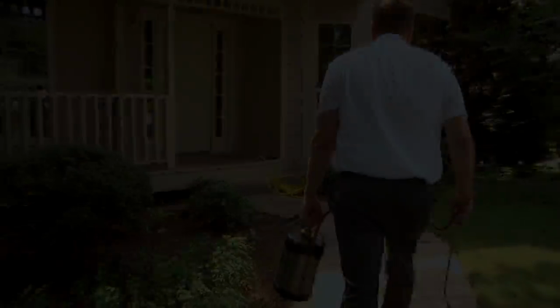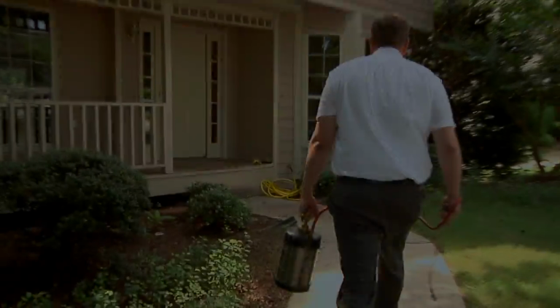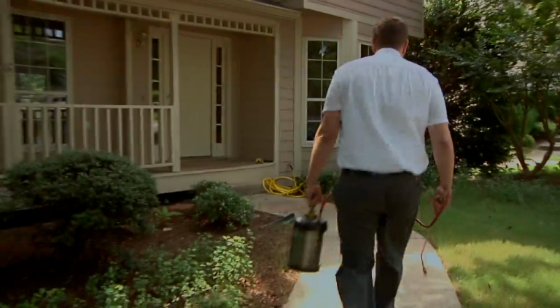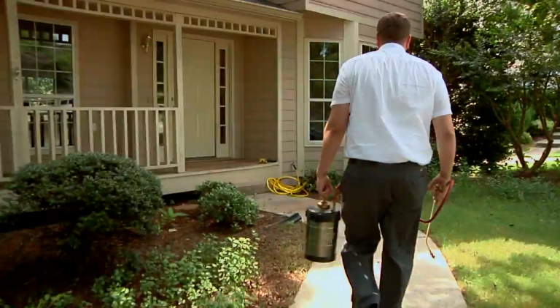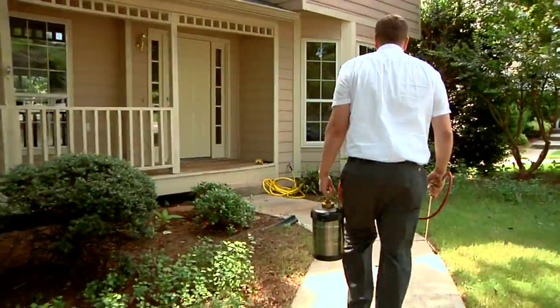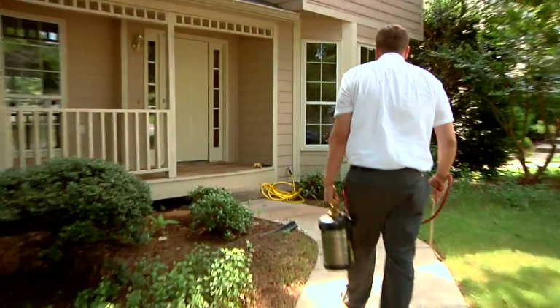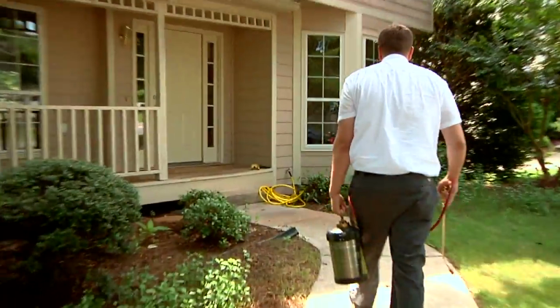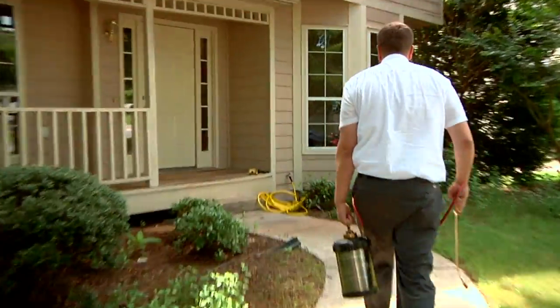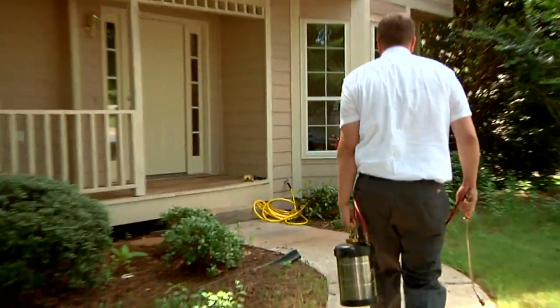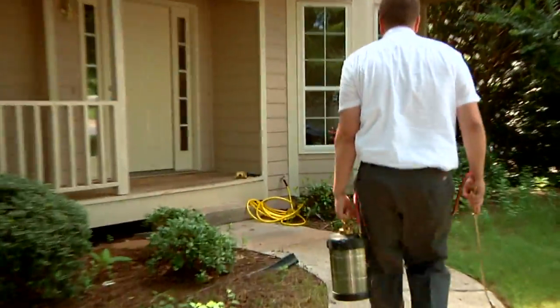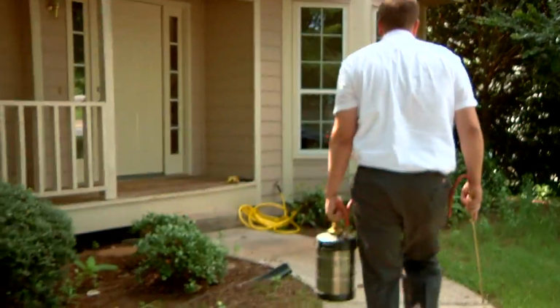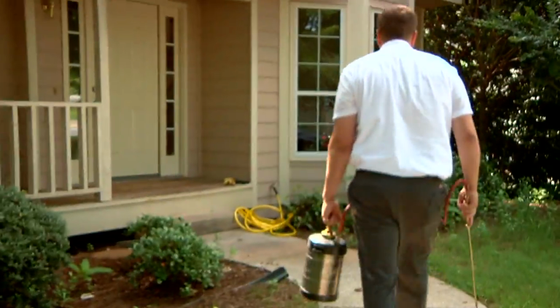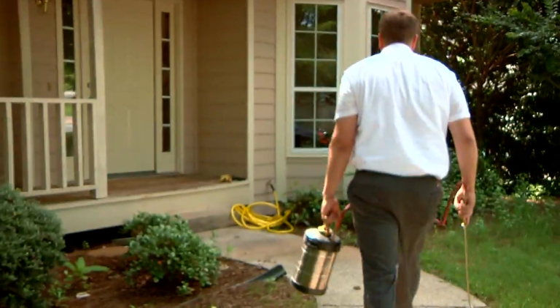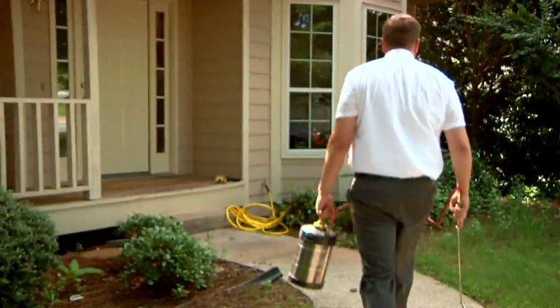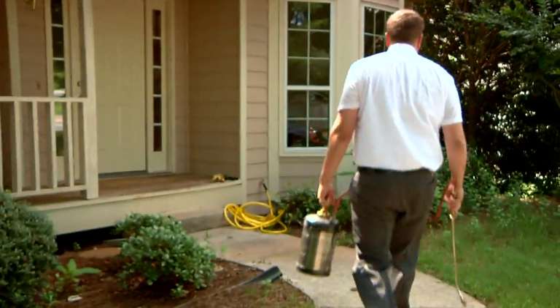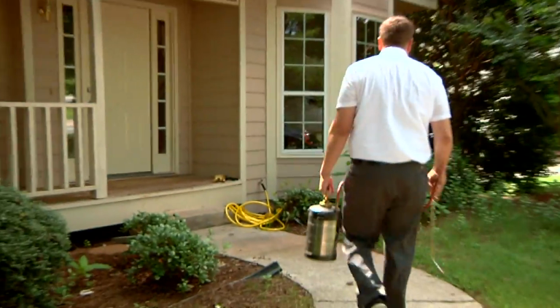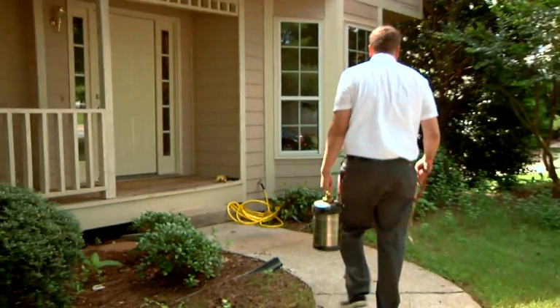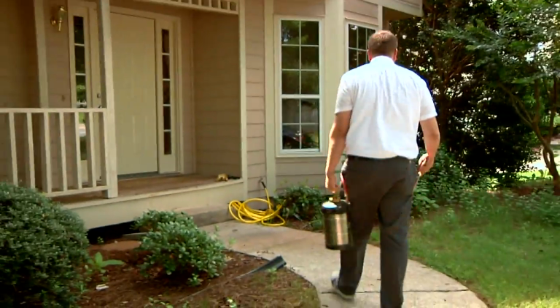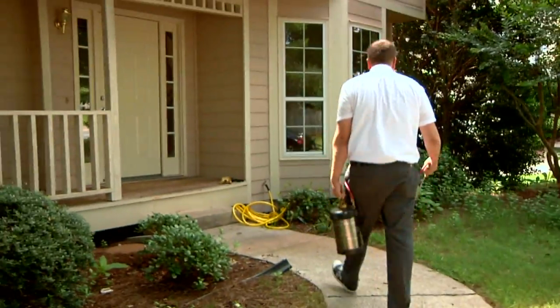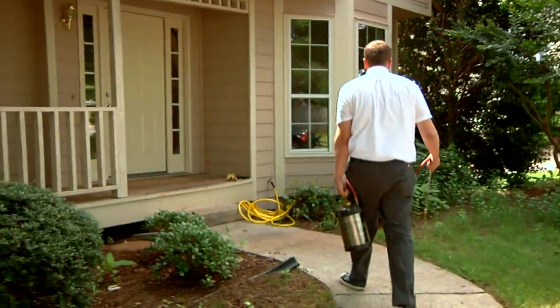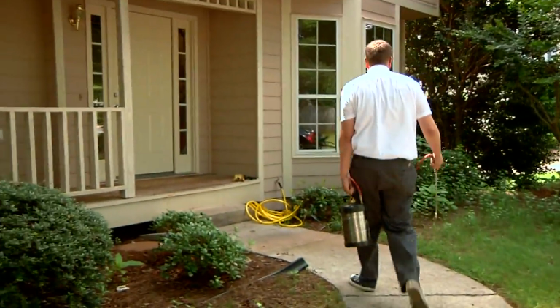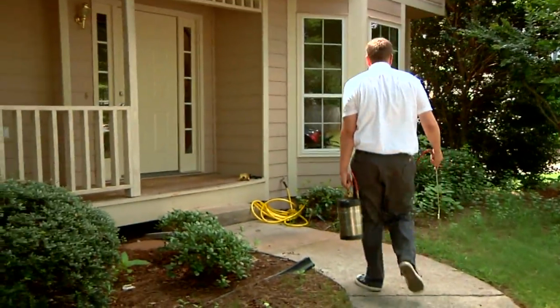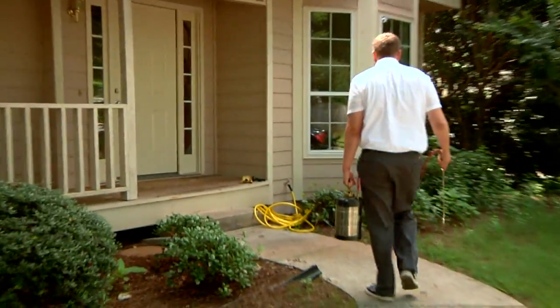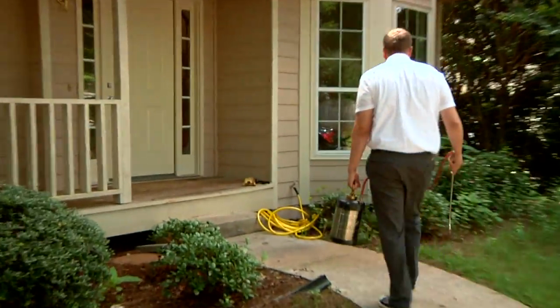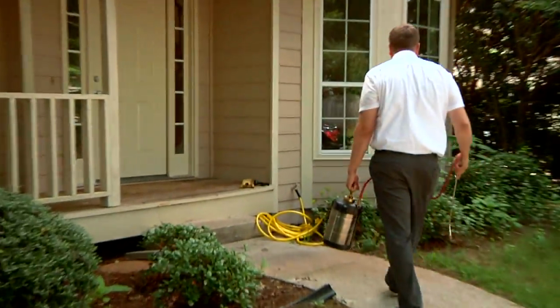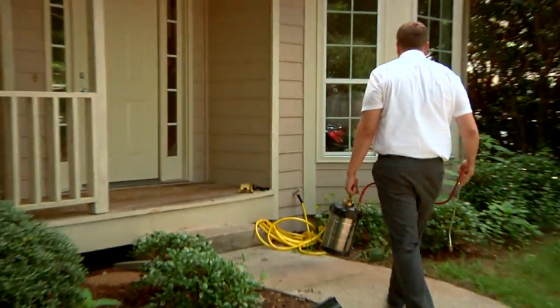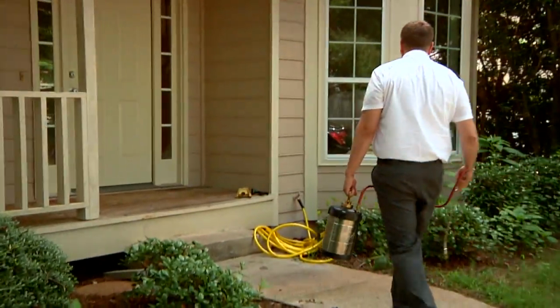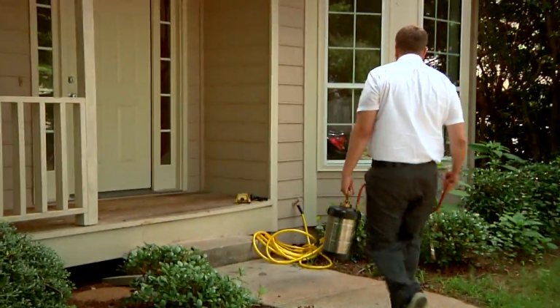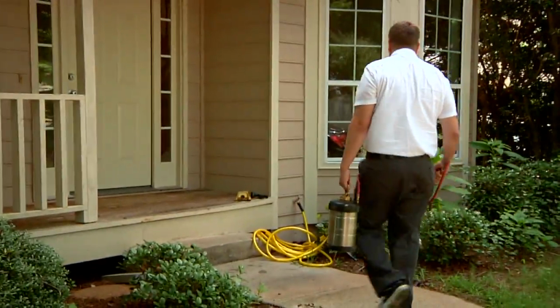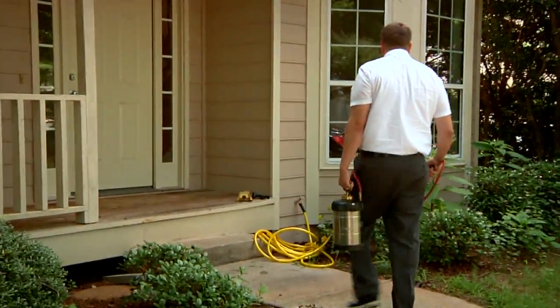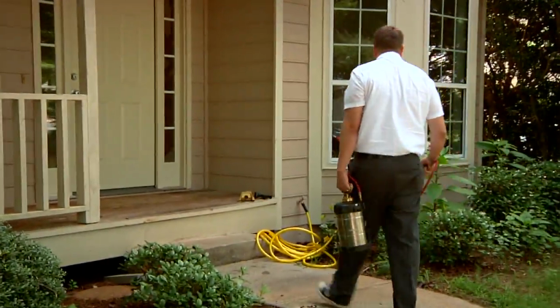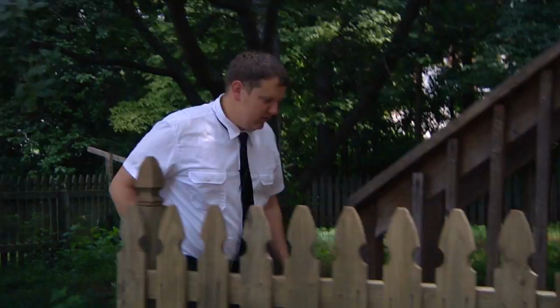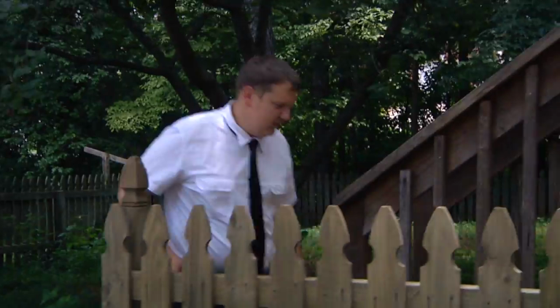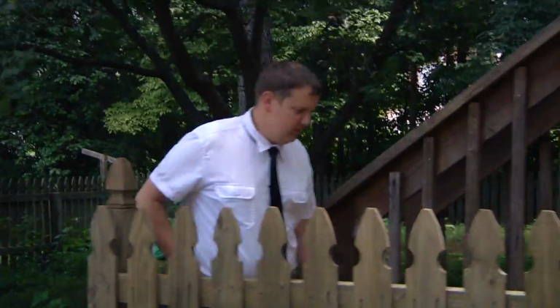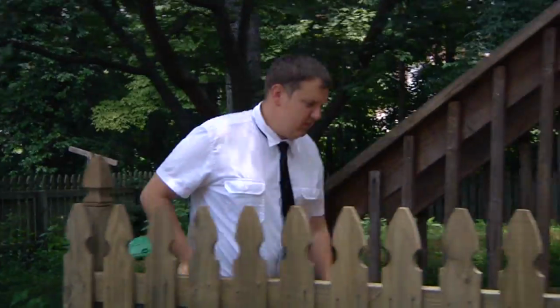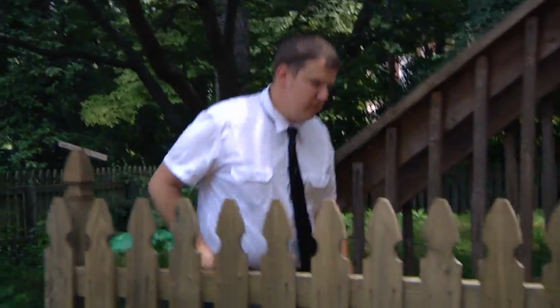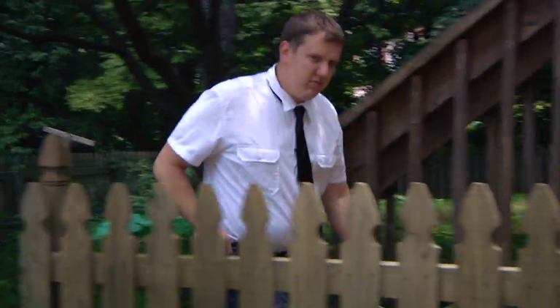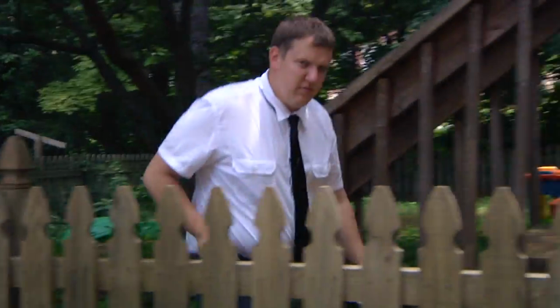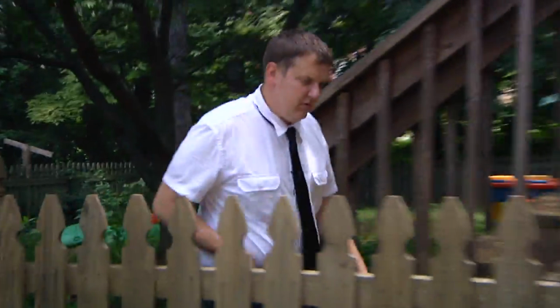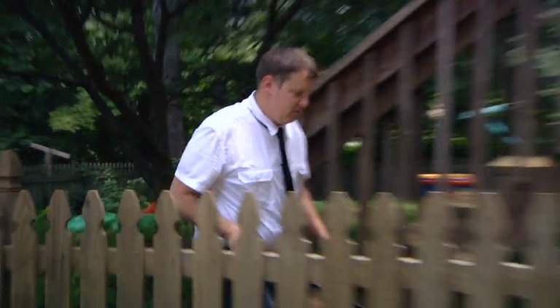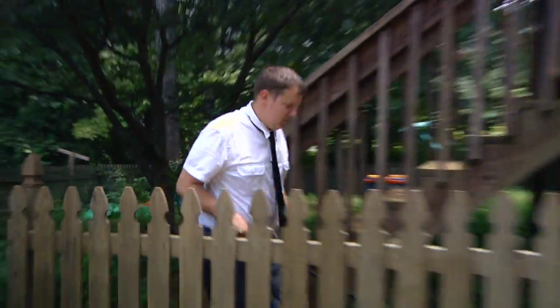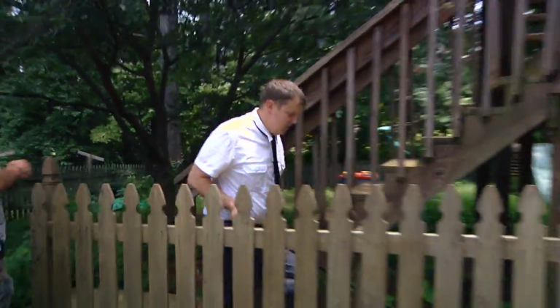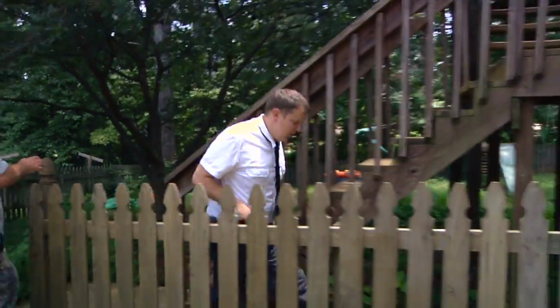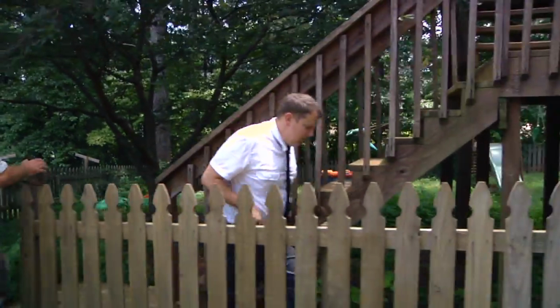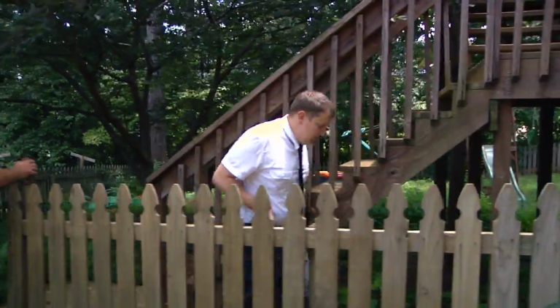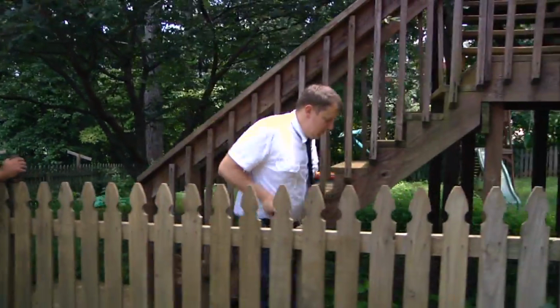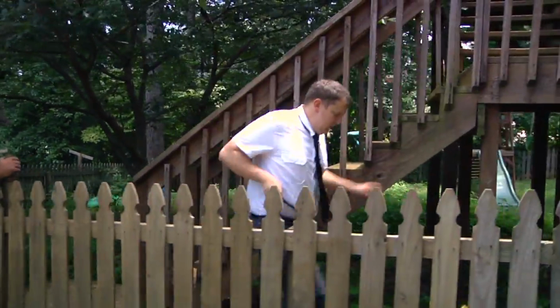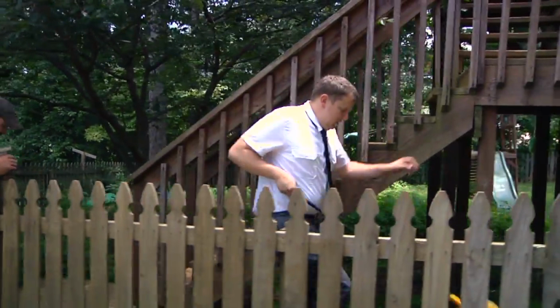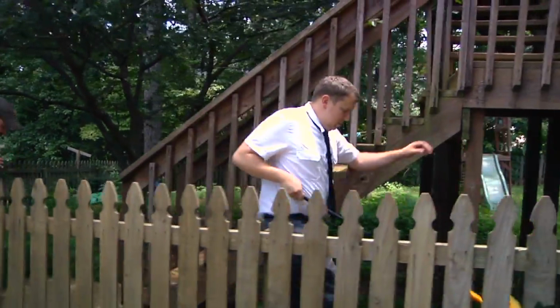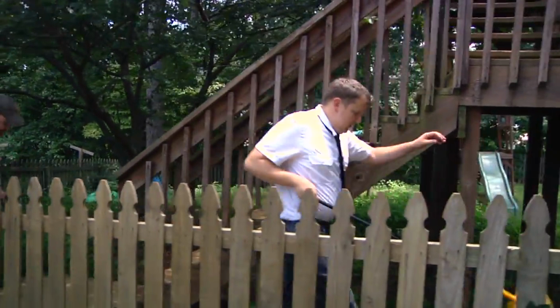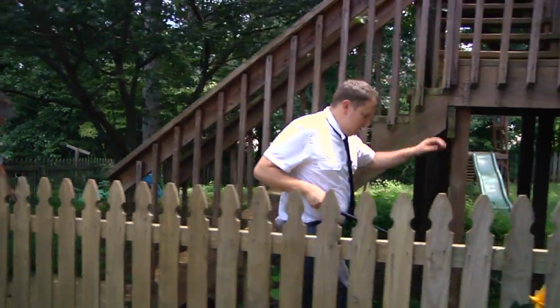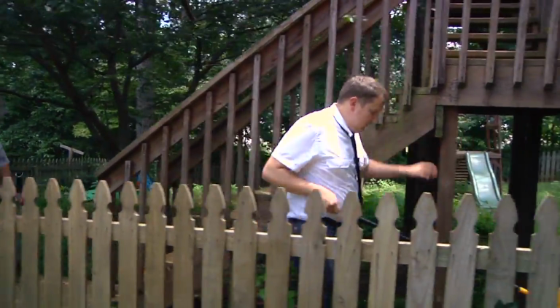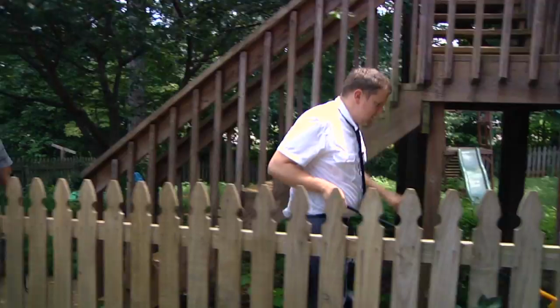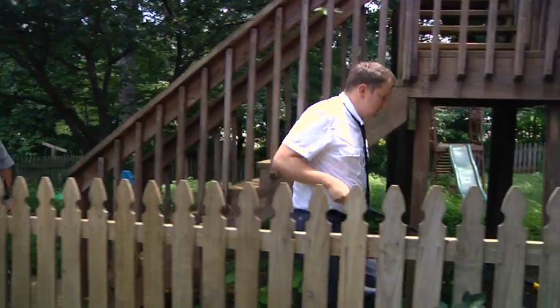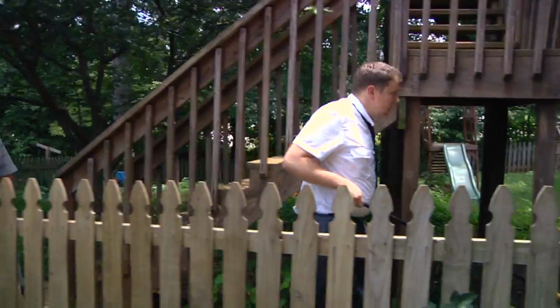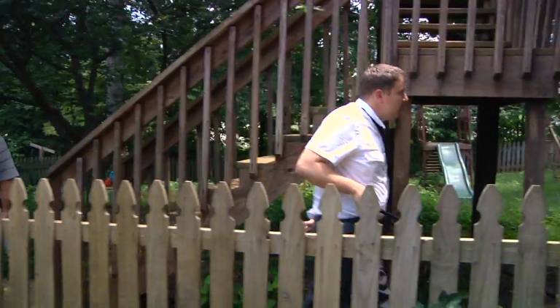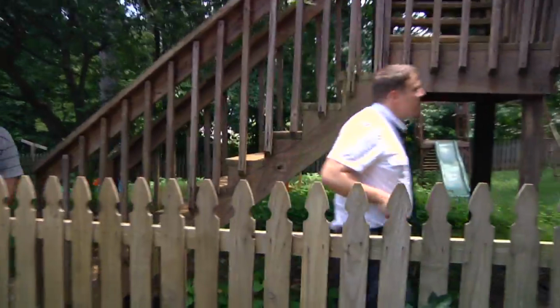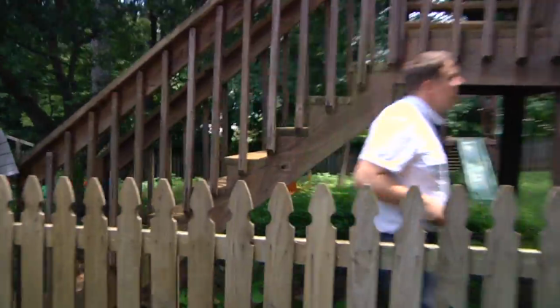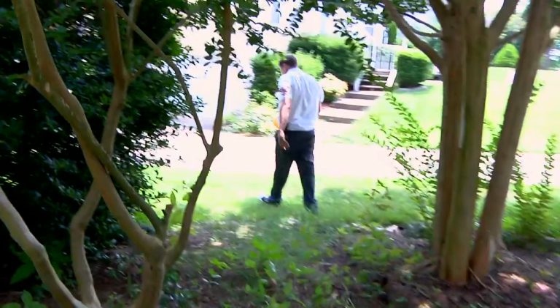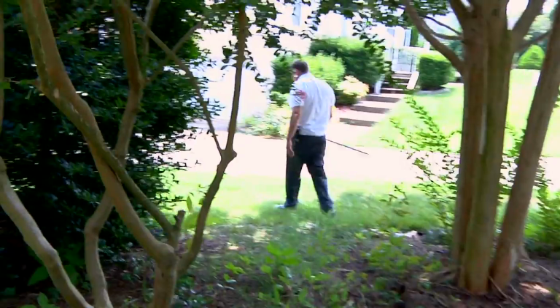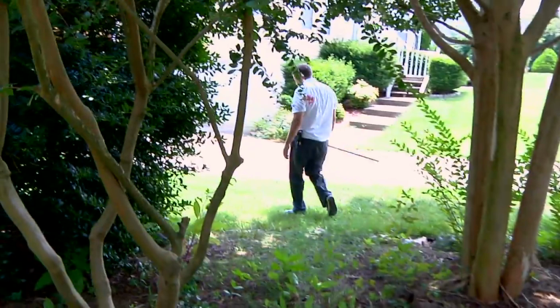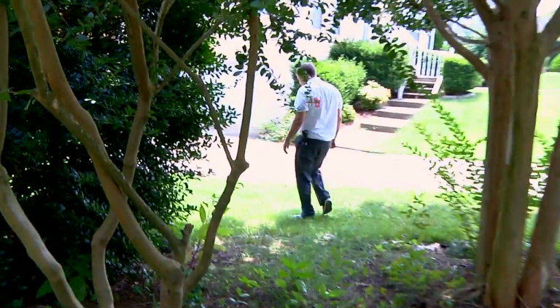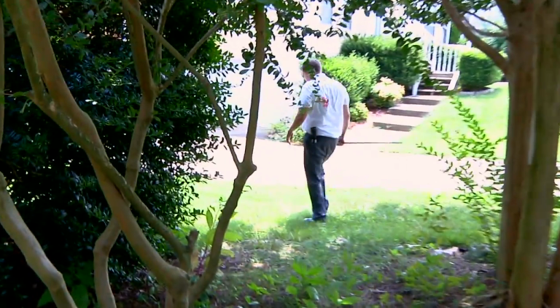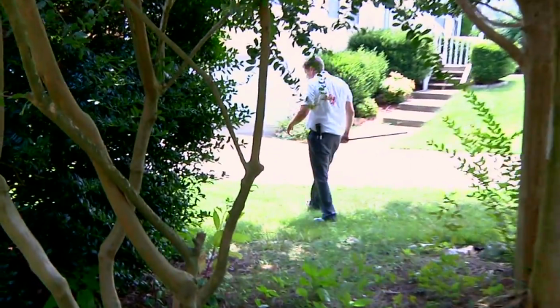Hi, I'm Jason with Greenhouse Pest Management, Atlanta's only true natural pest control company. Today we're going to talk about dirt daubers.